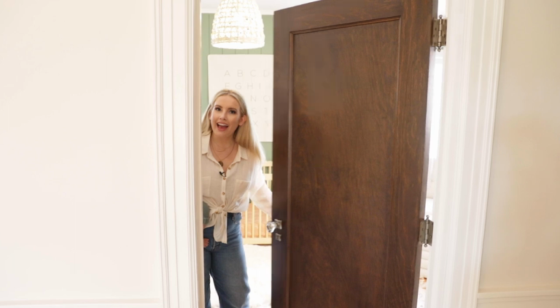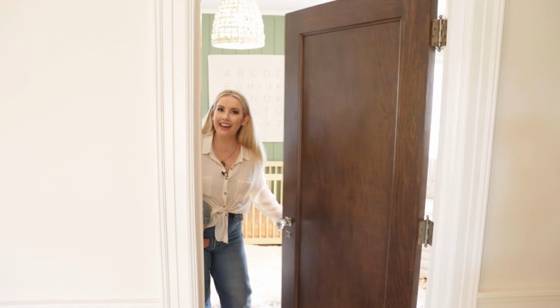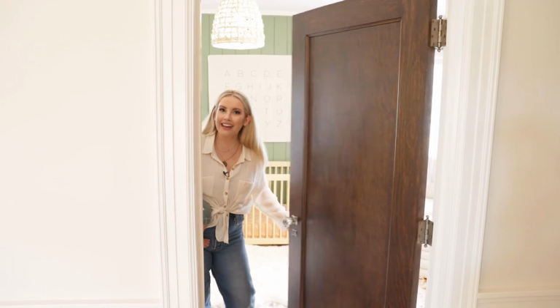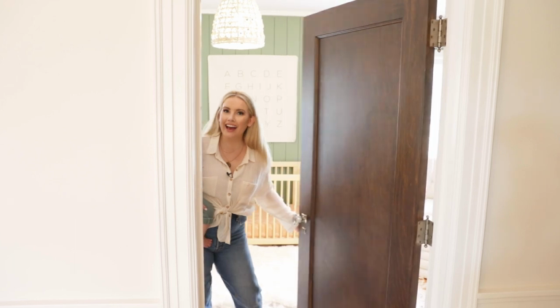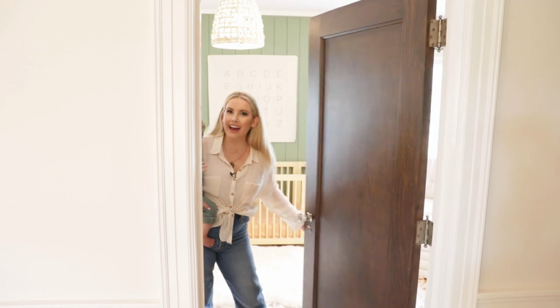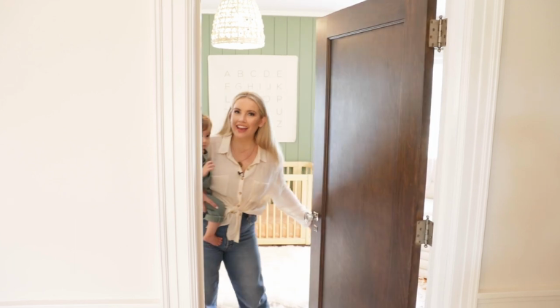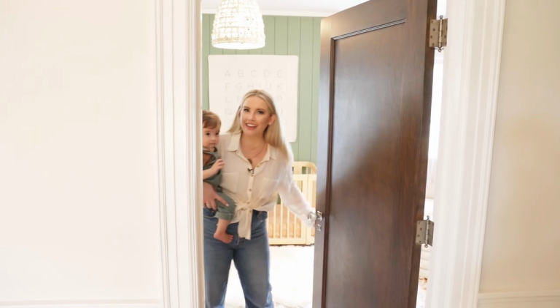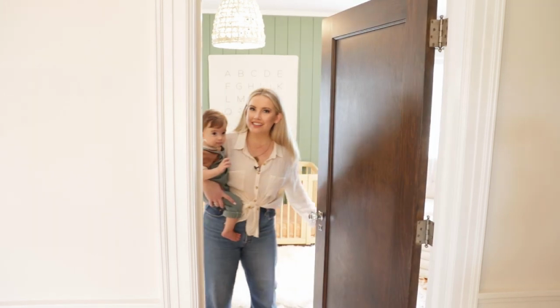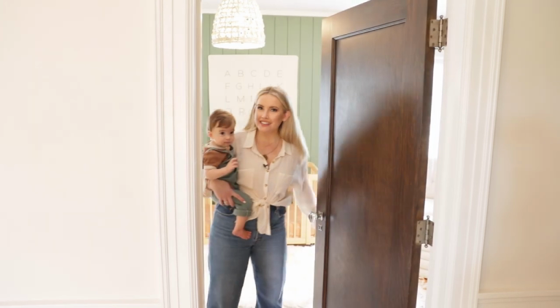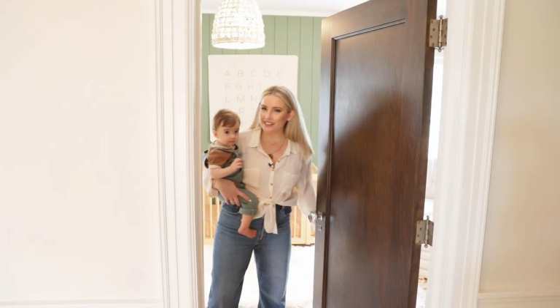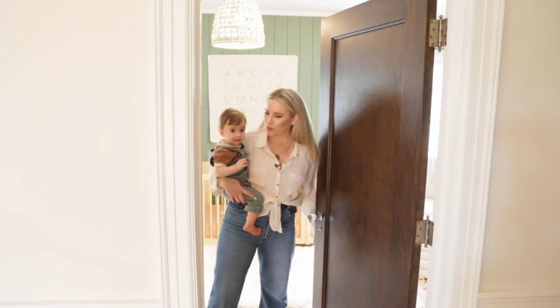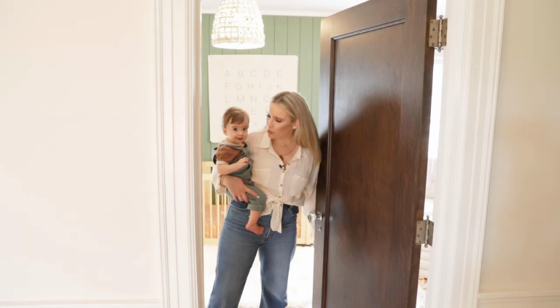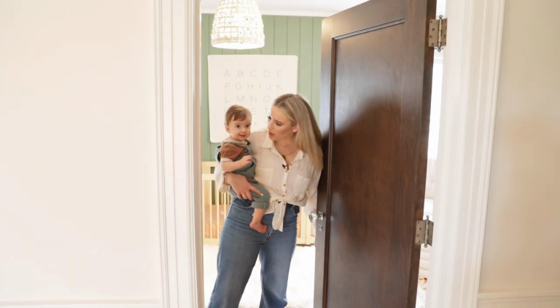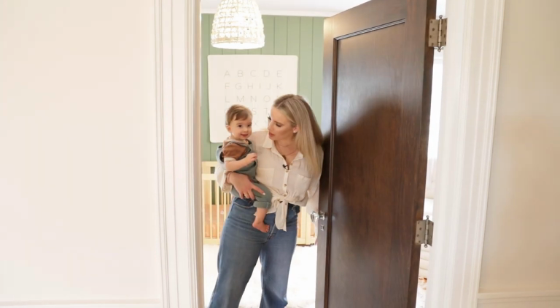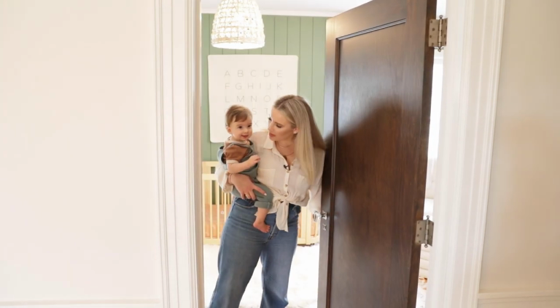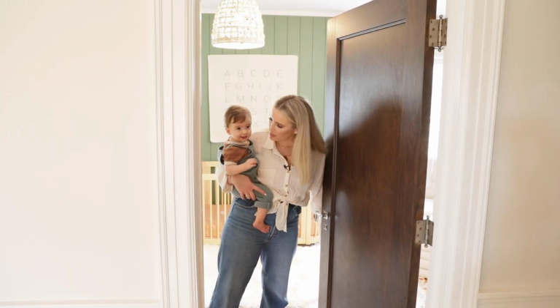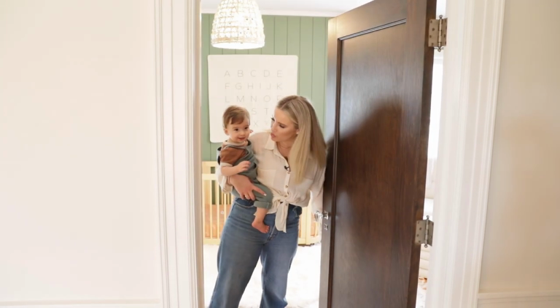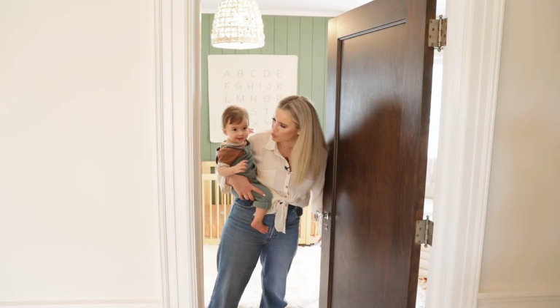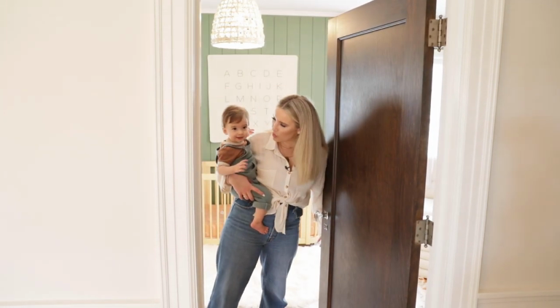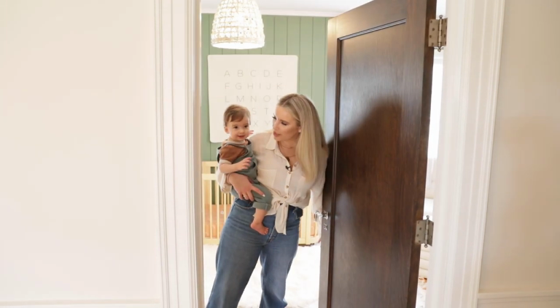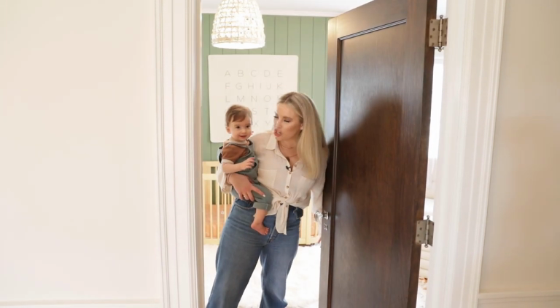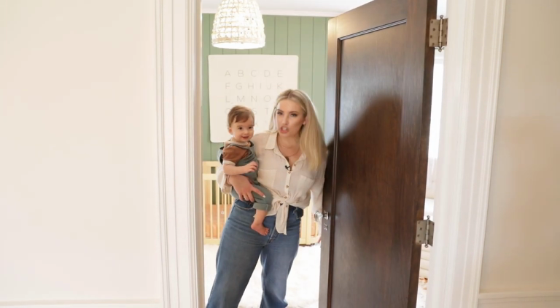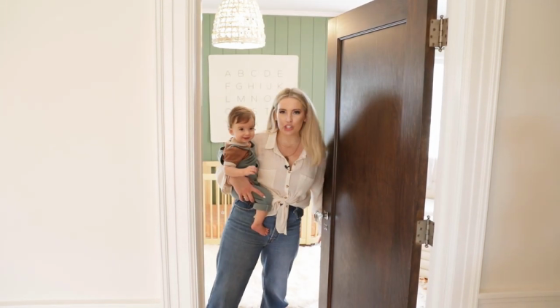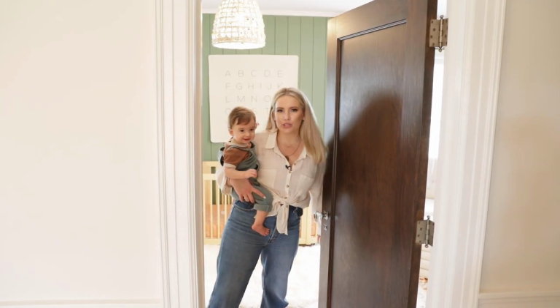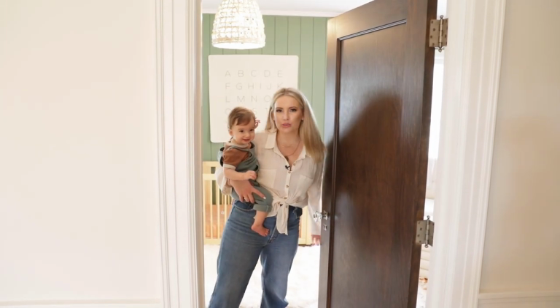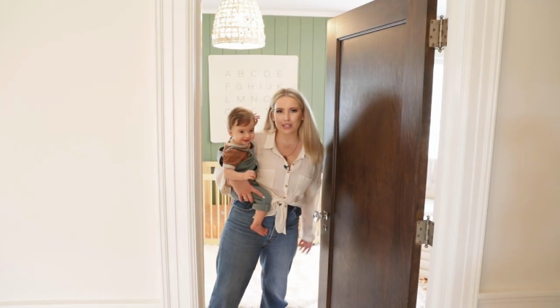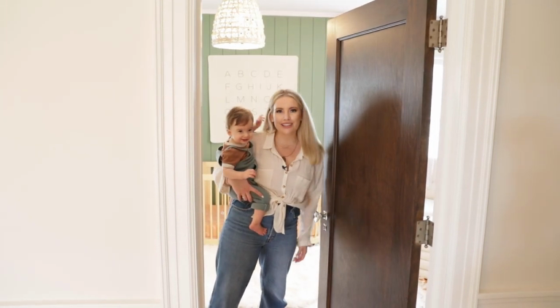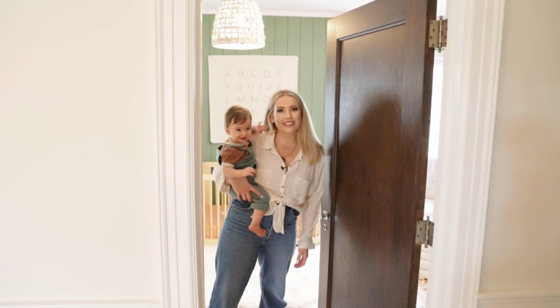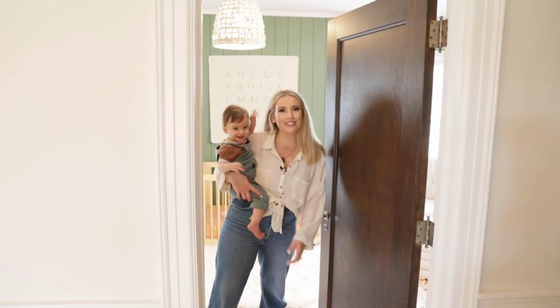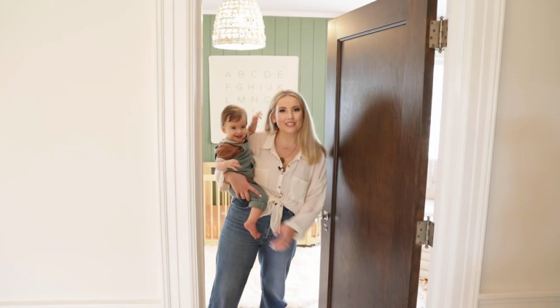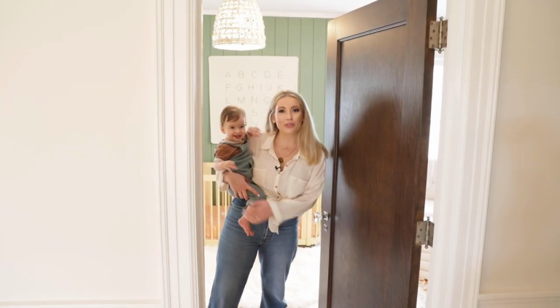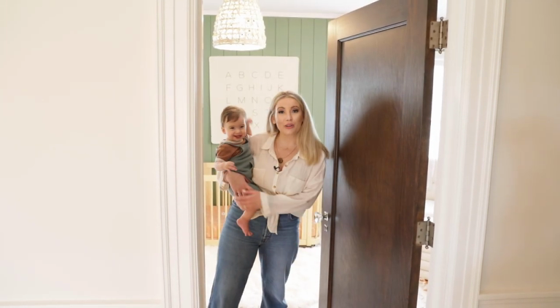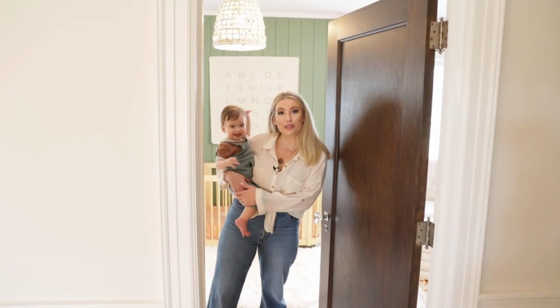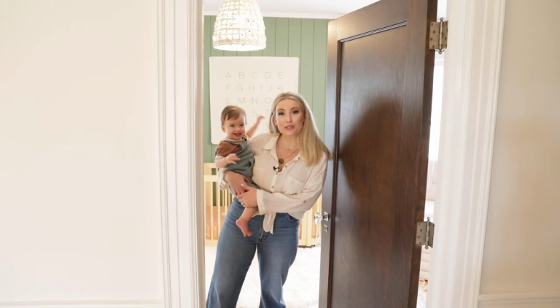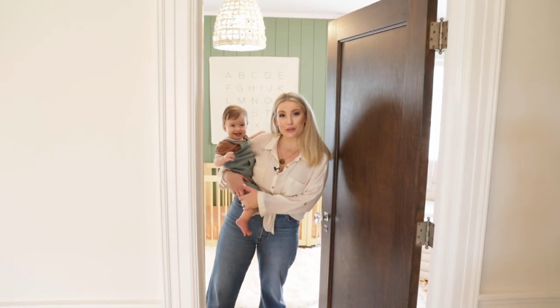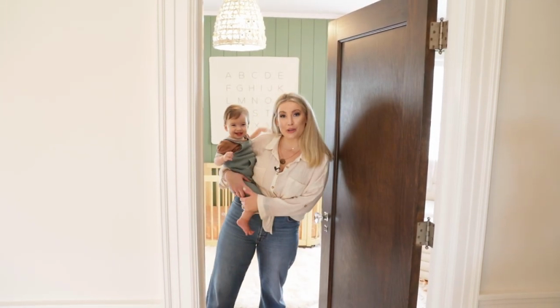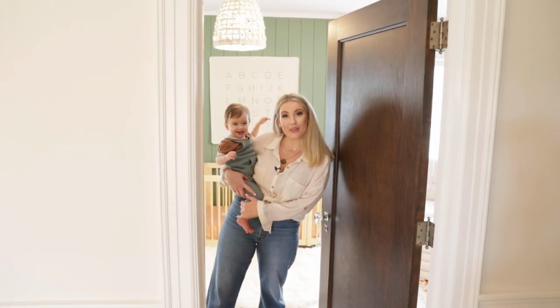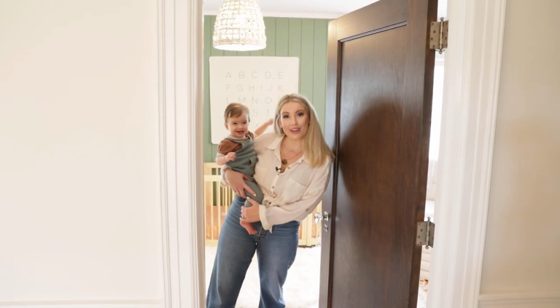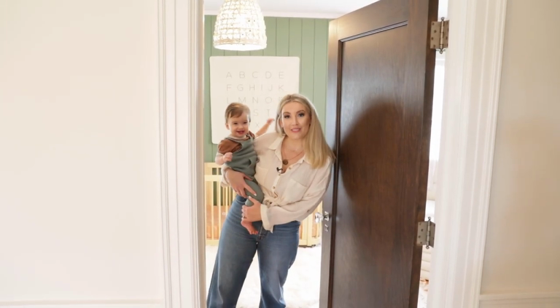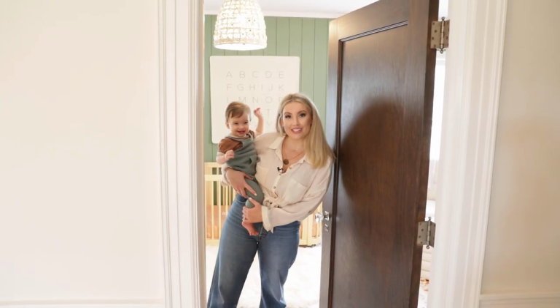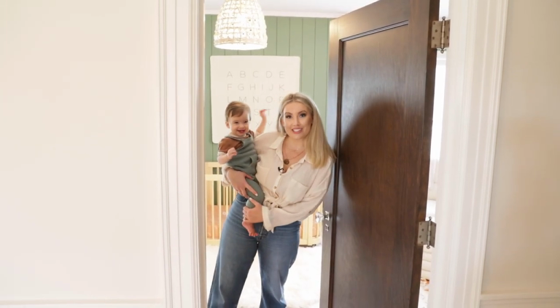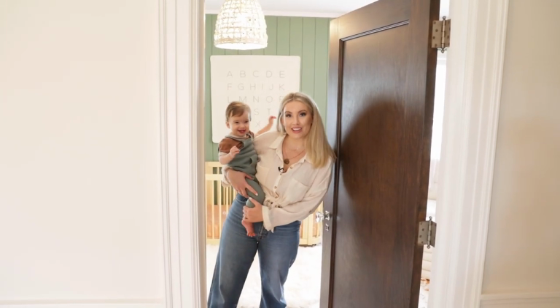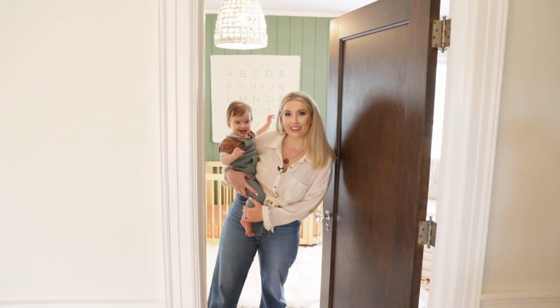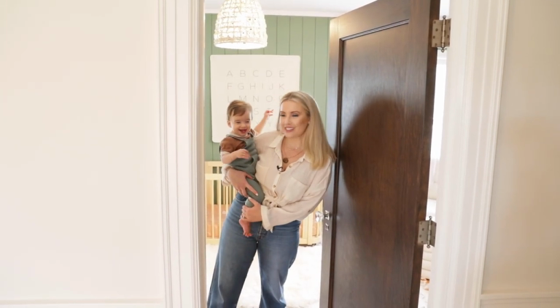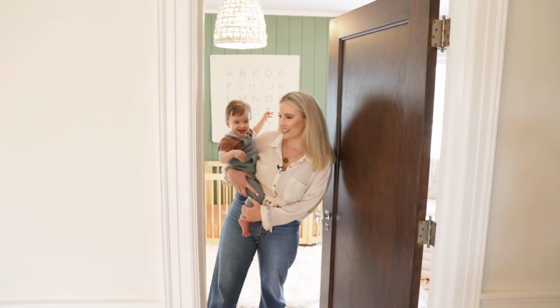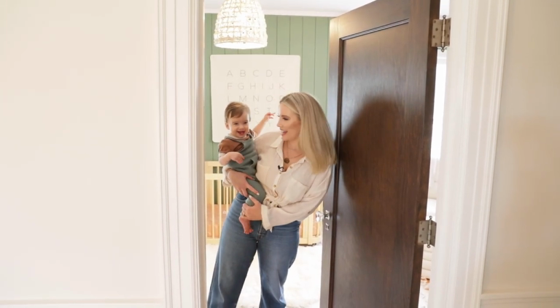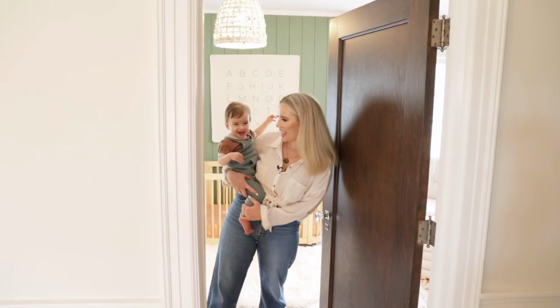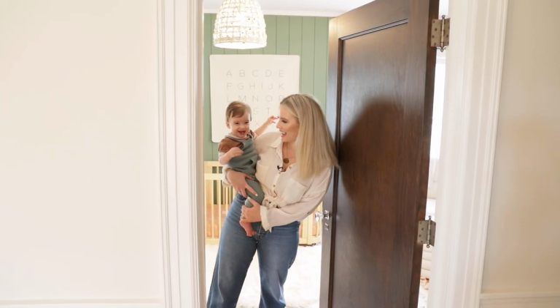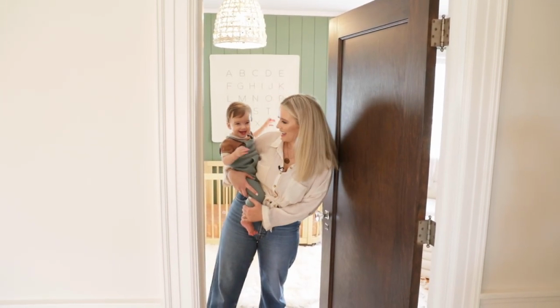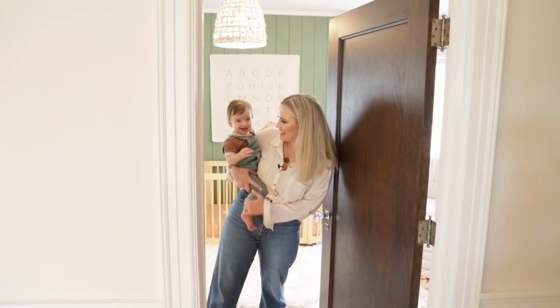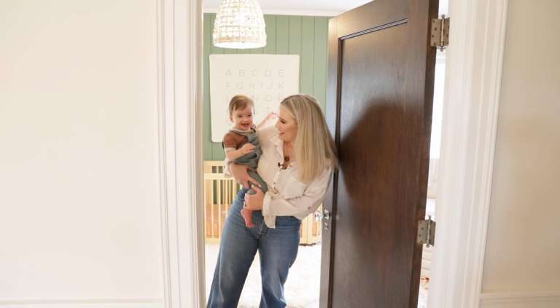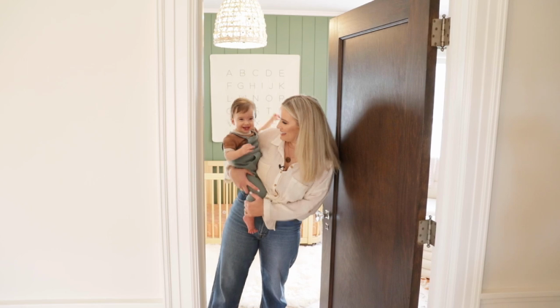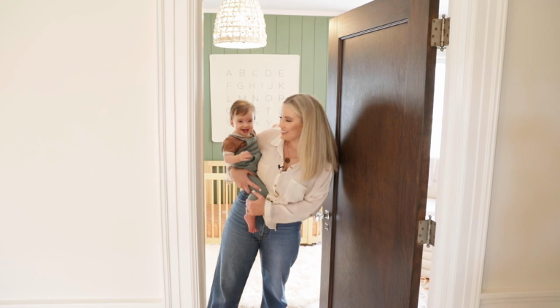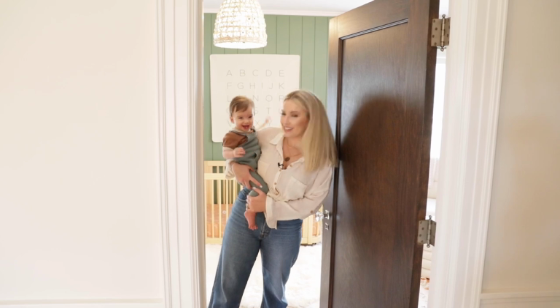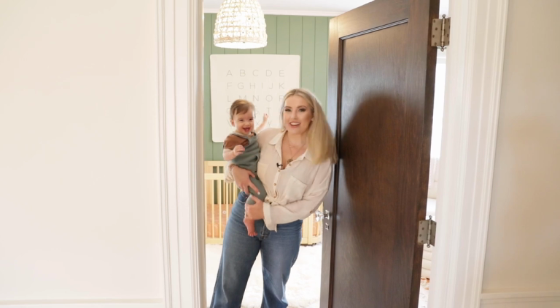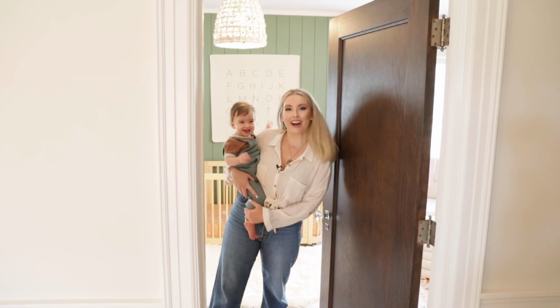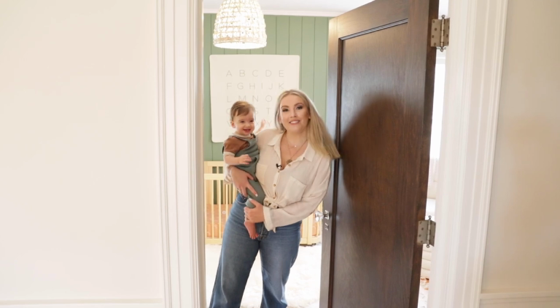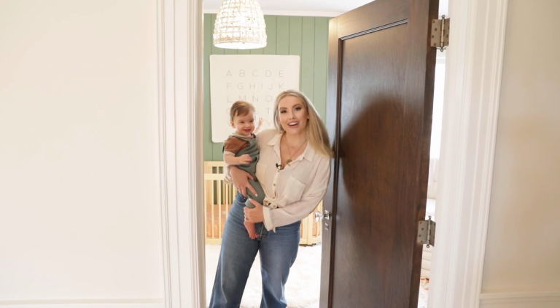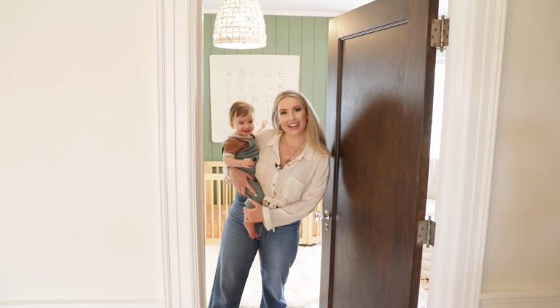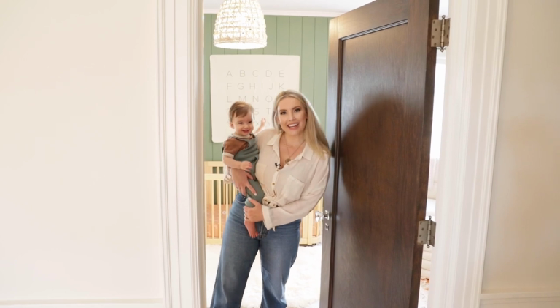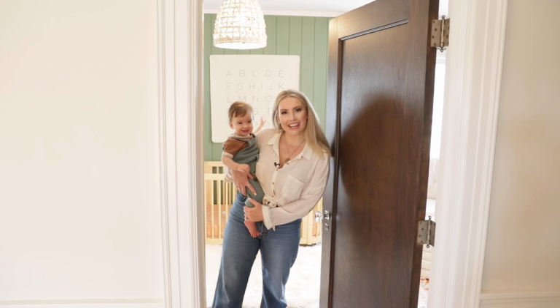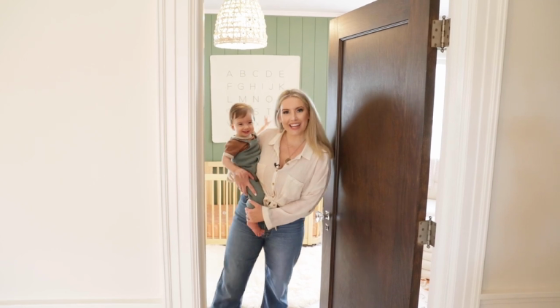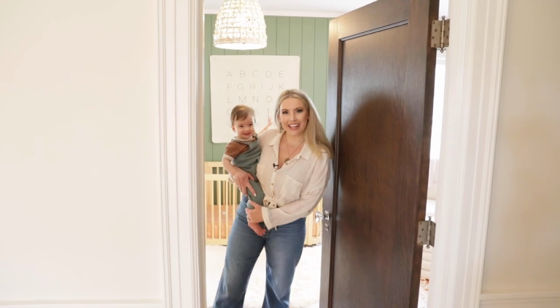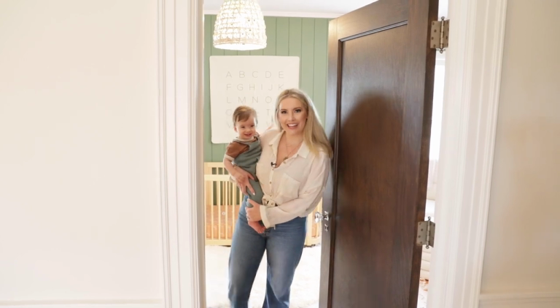Hey guys, welcome to our nursery. This is Sawyer's room that I'm going to show you today. So come on in.